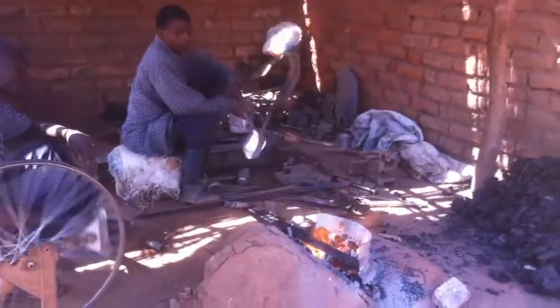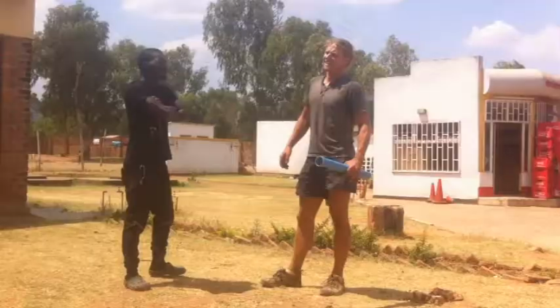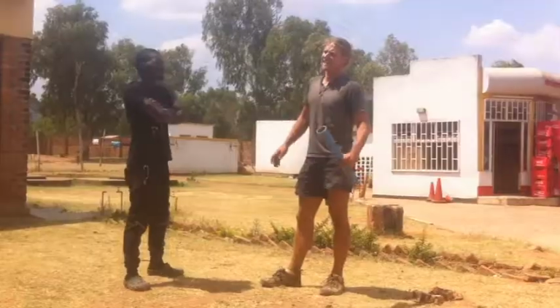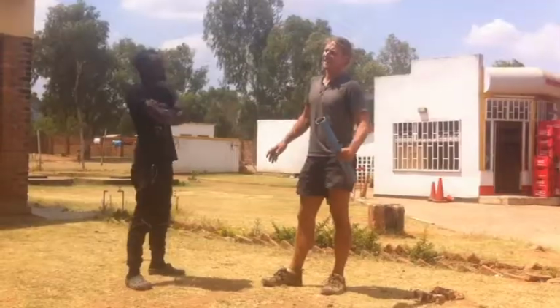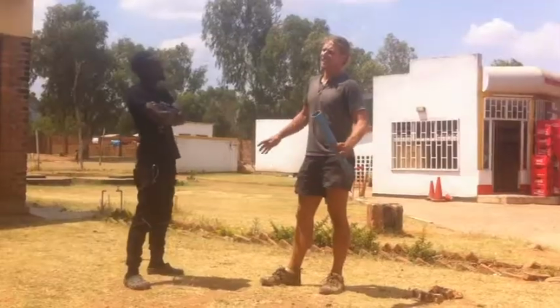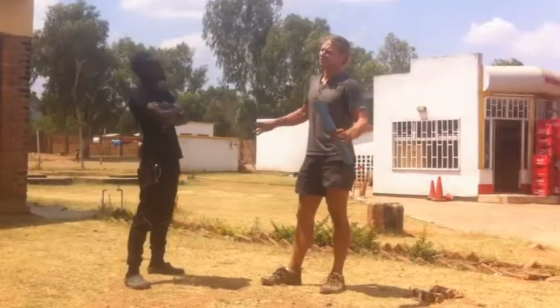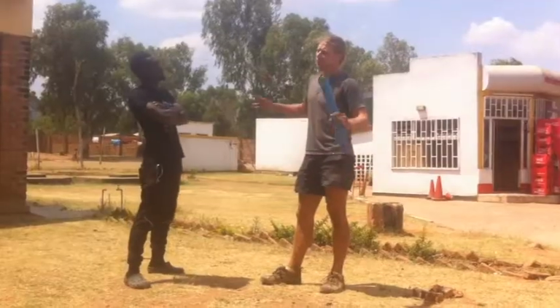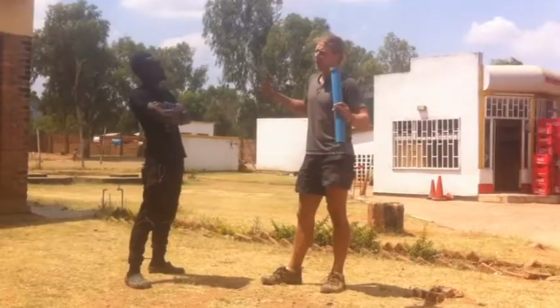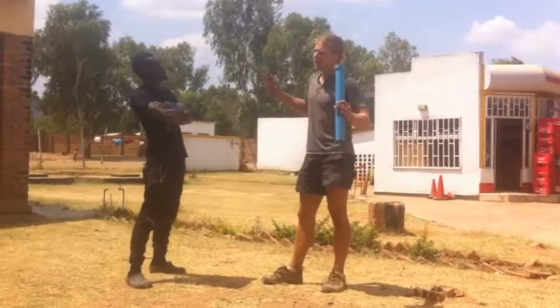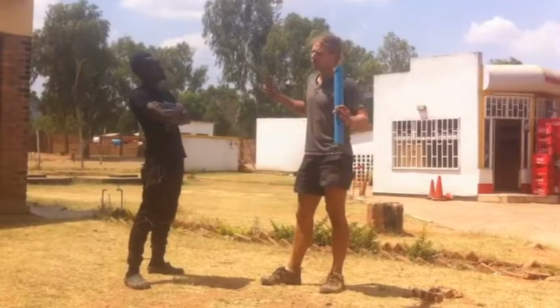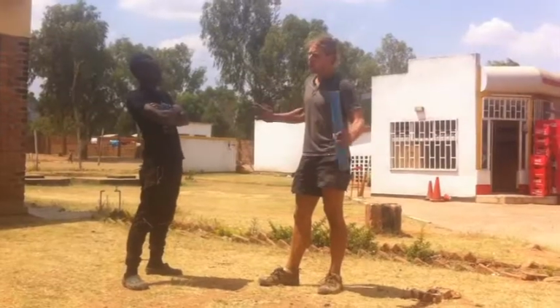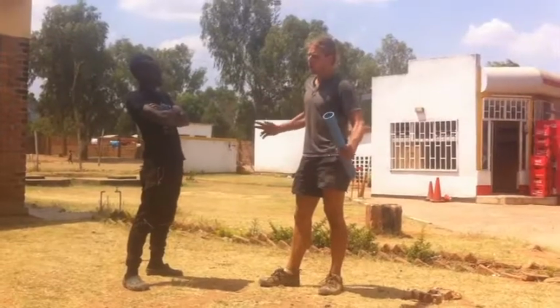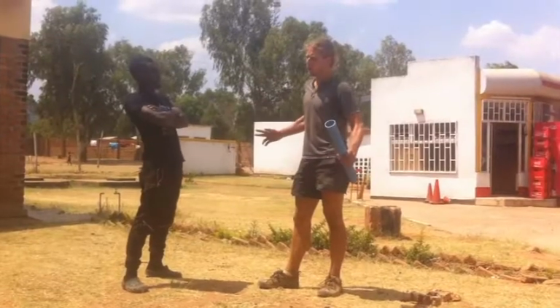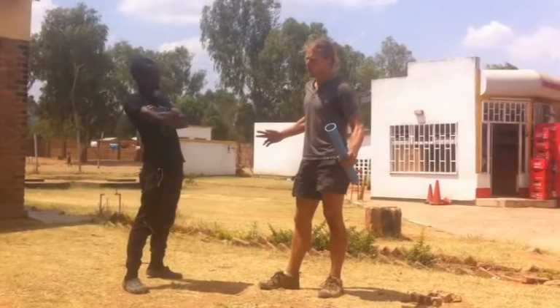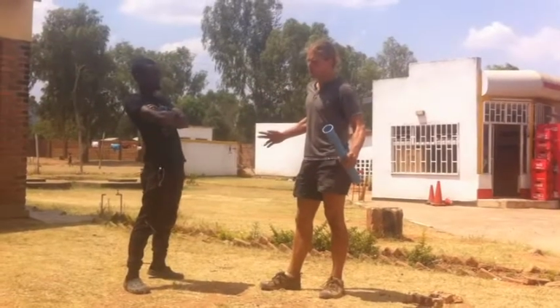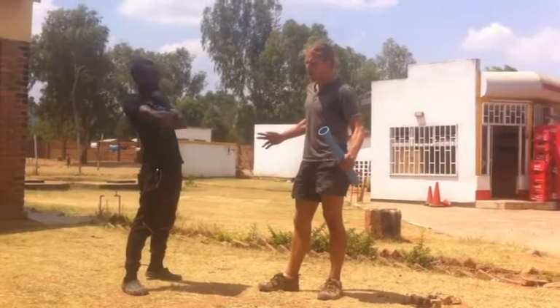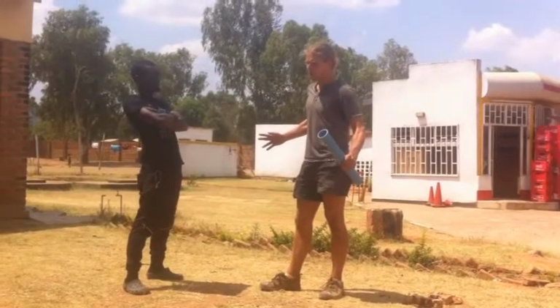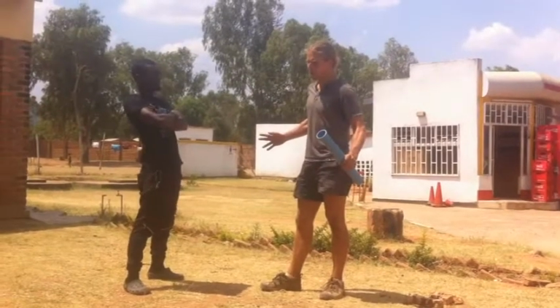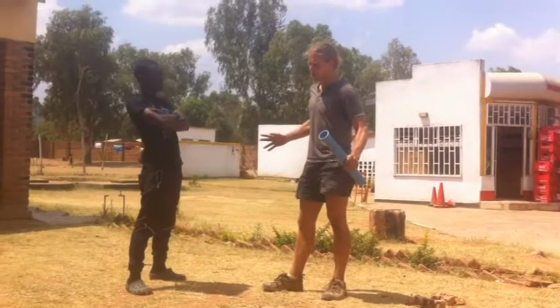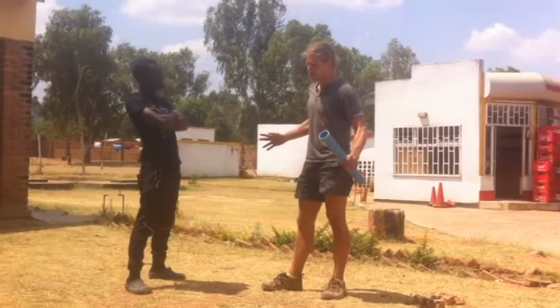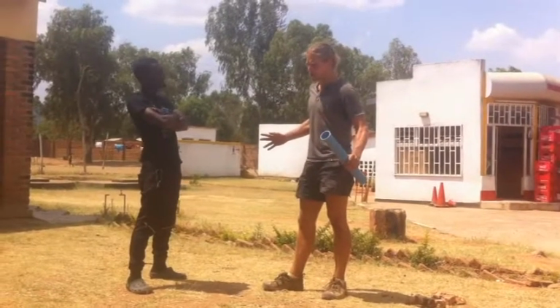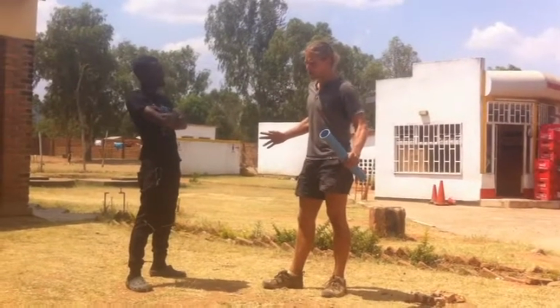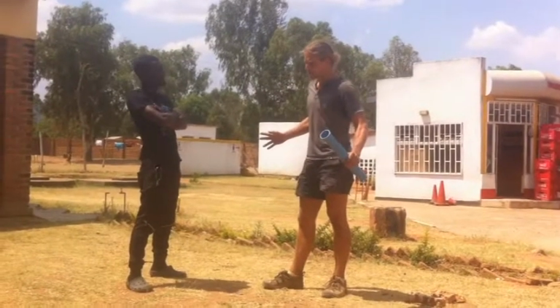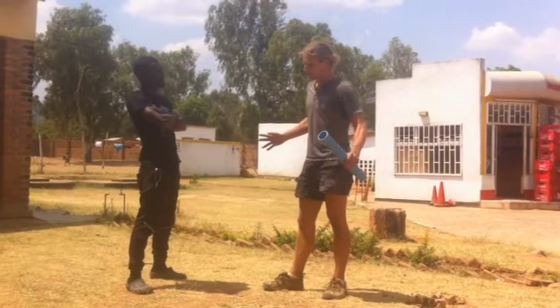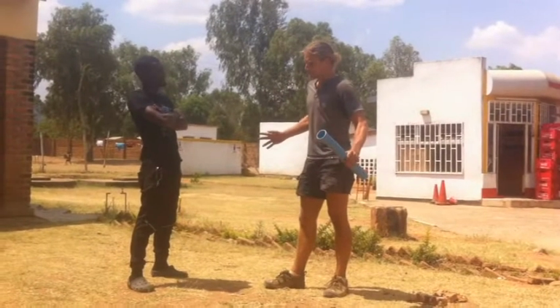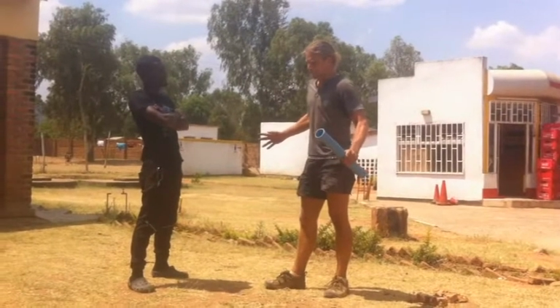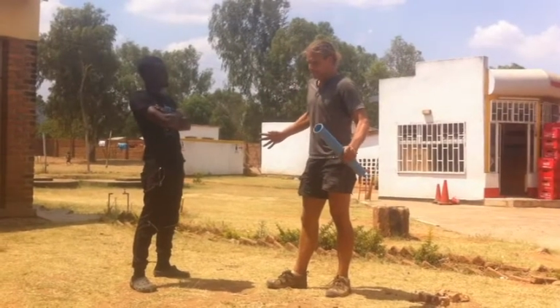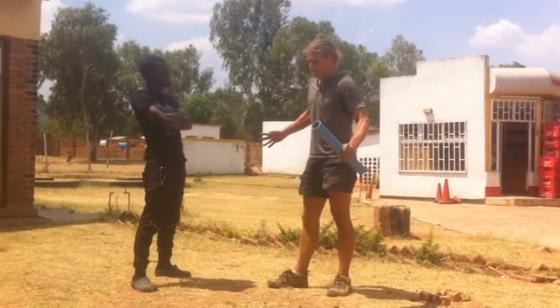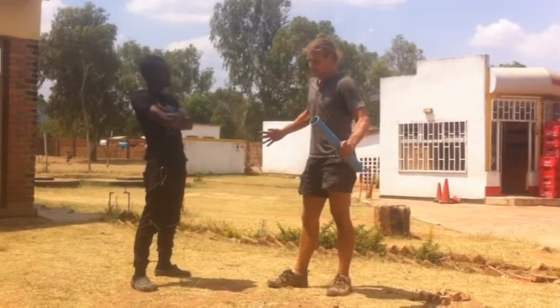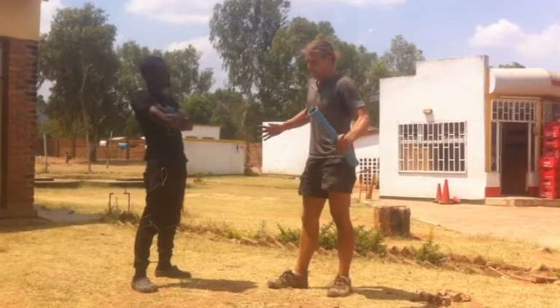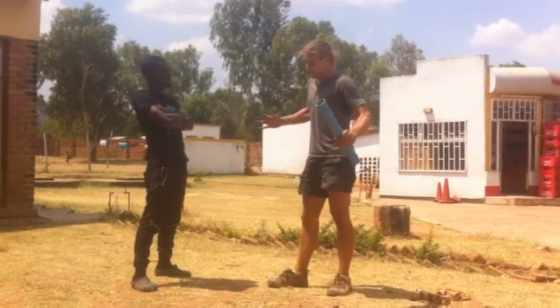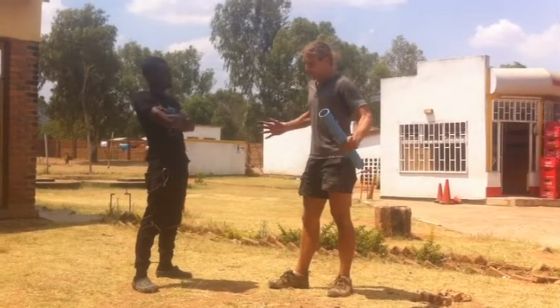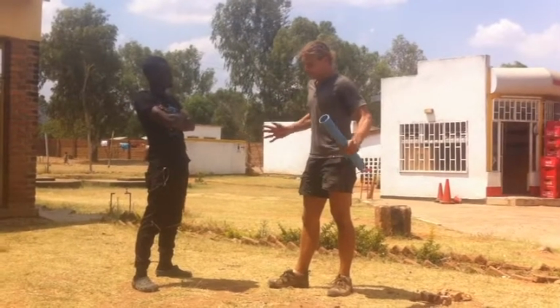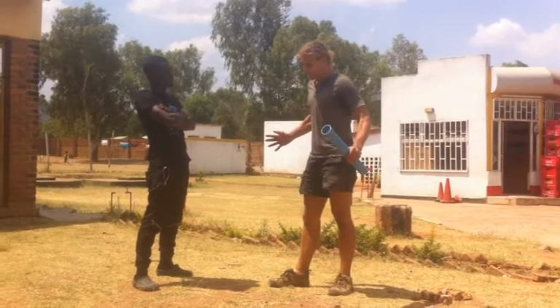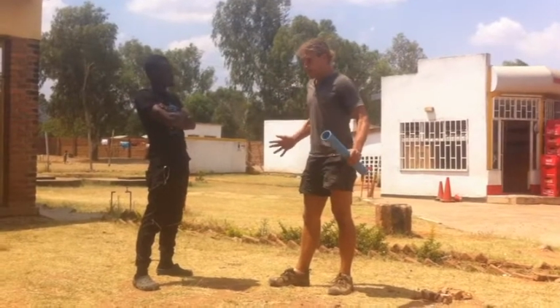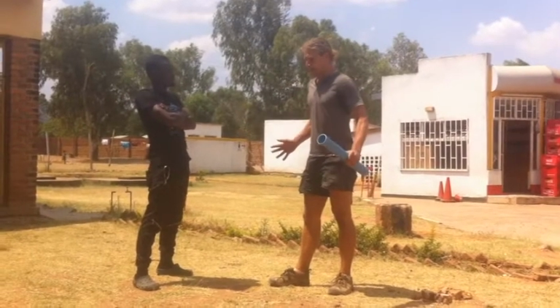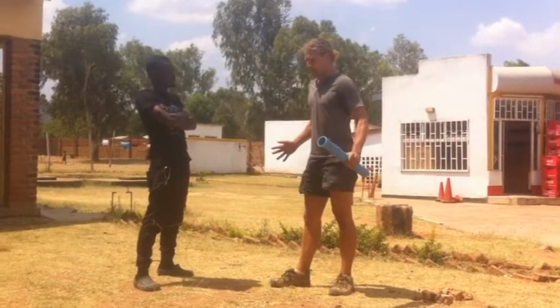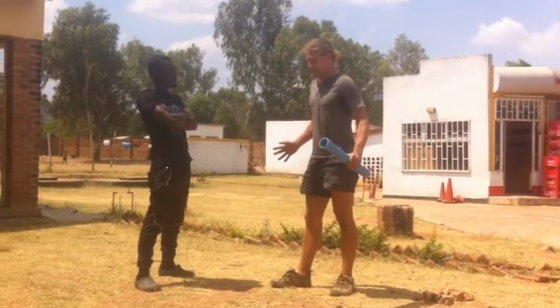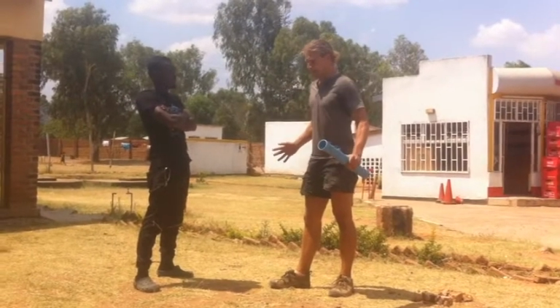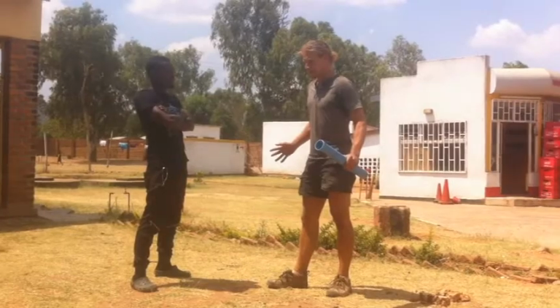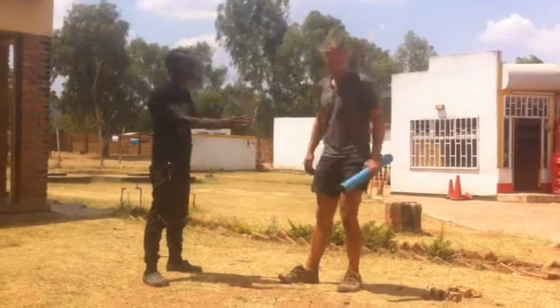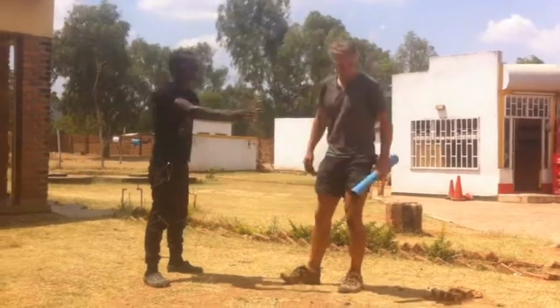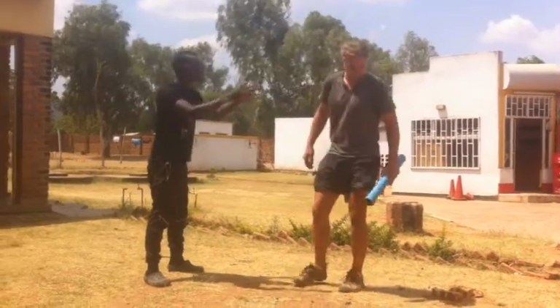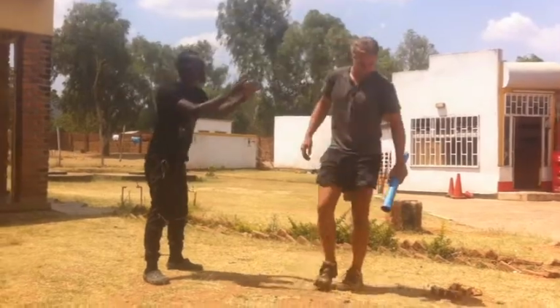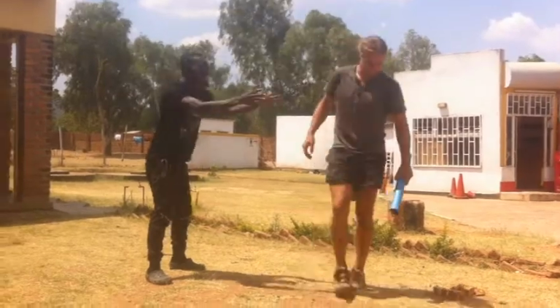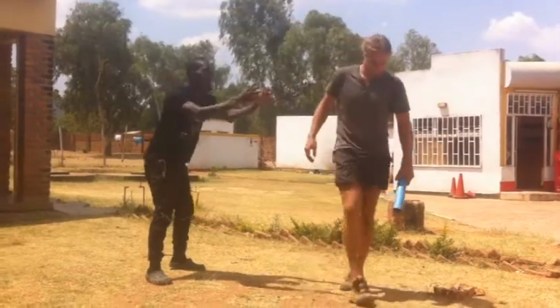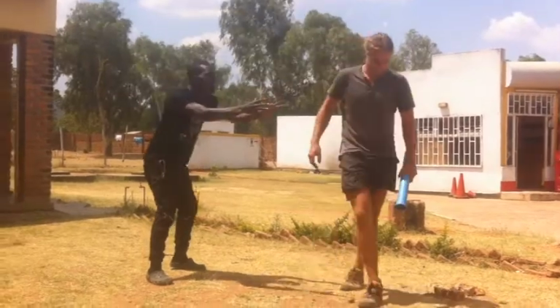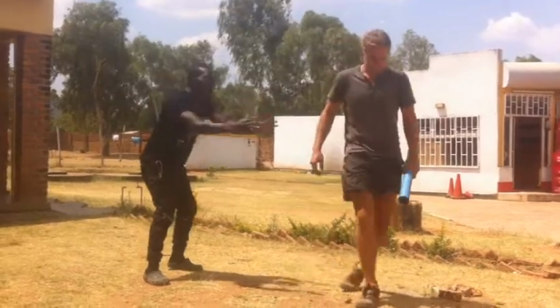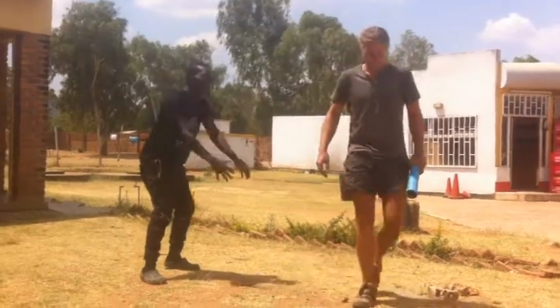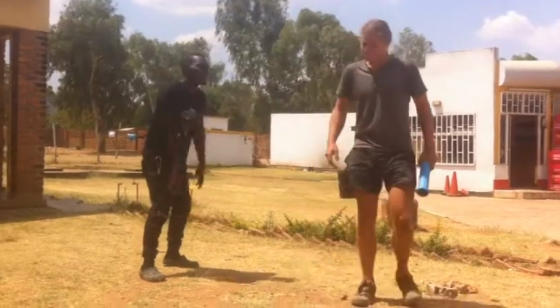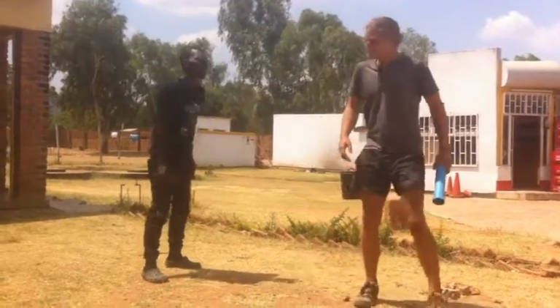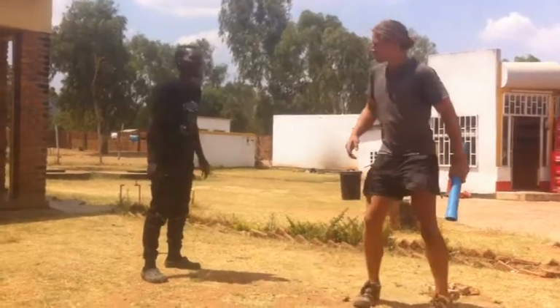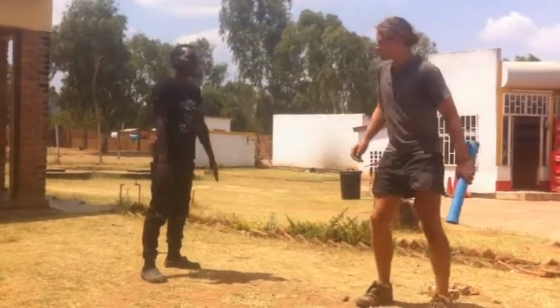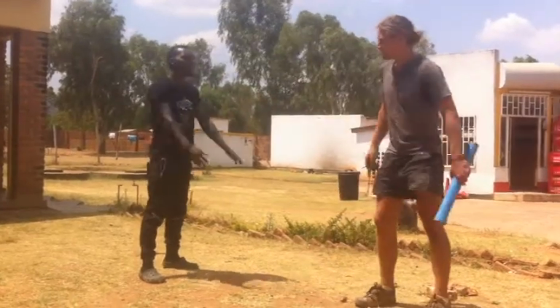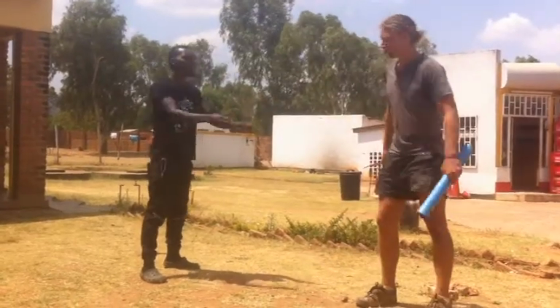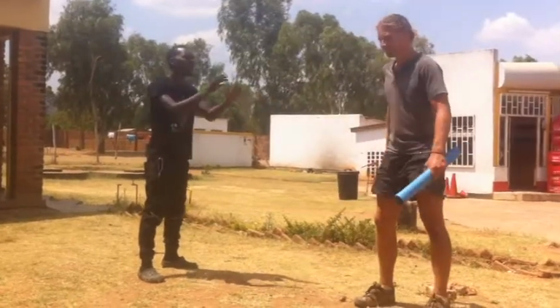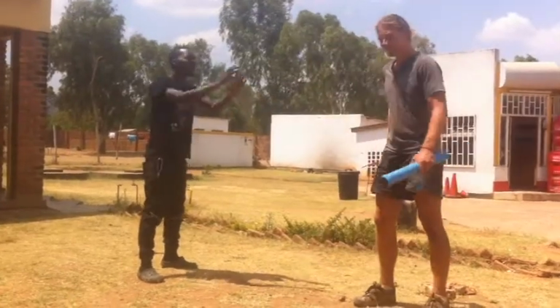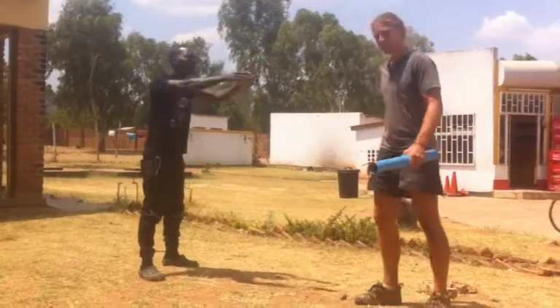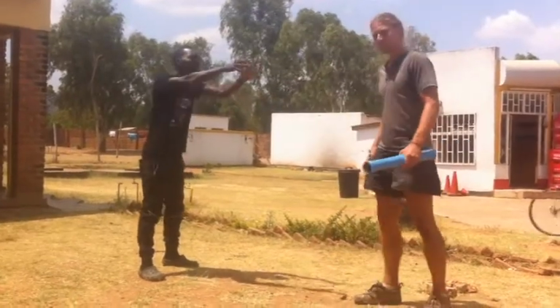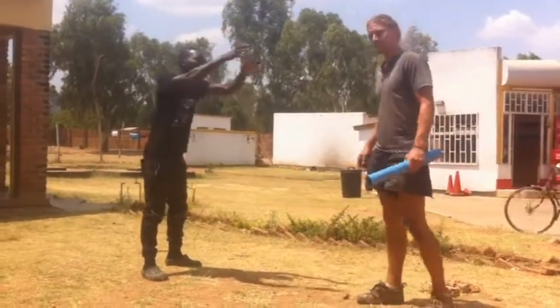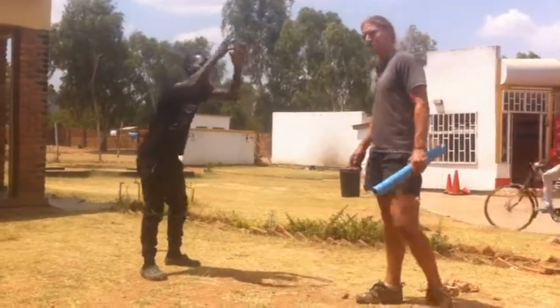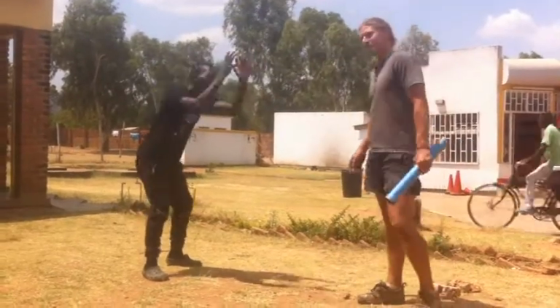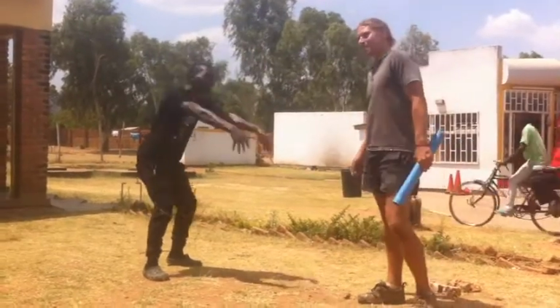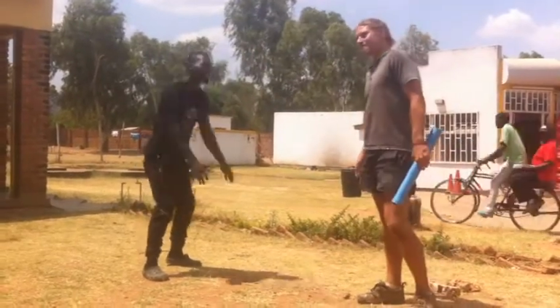Zach, if we have one more power outage, I'm going to freak, man. This is Malawi. Welcome to Africa.